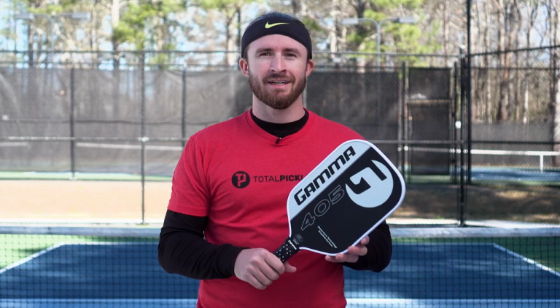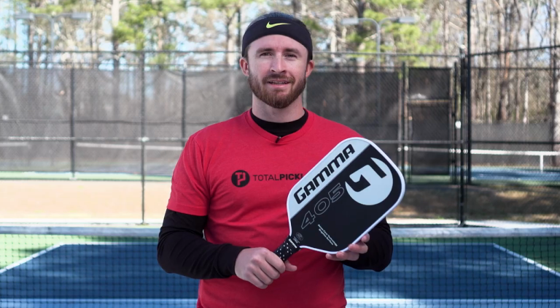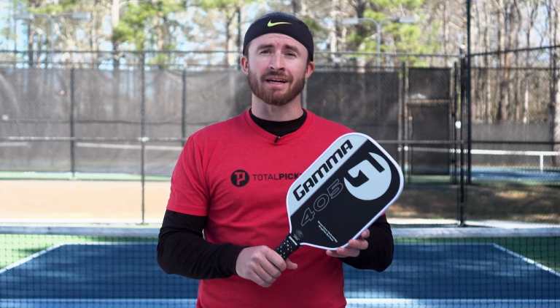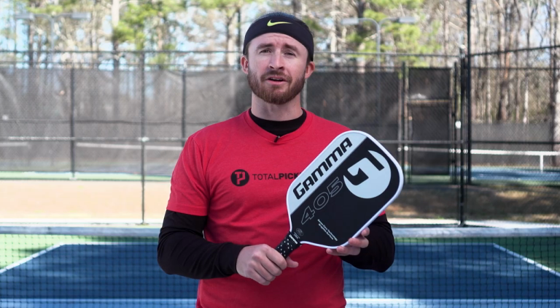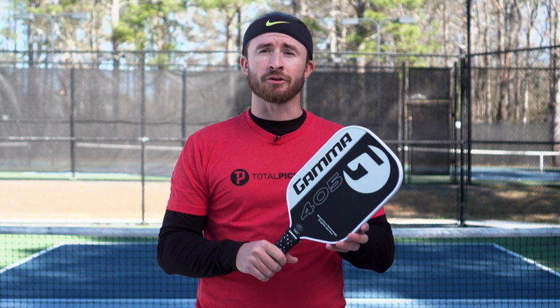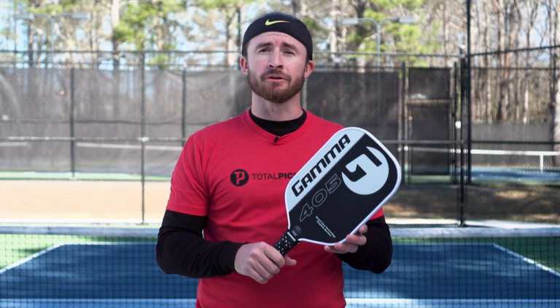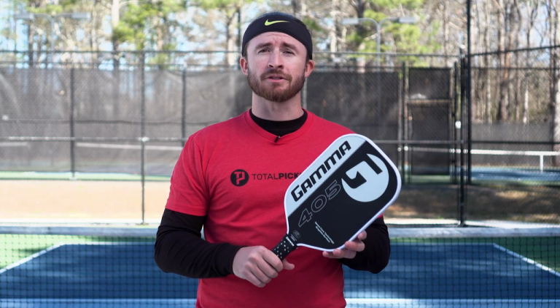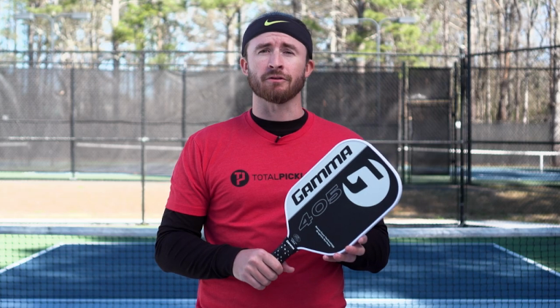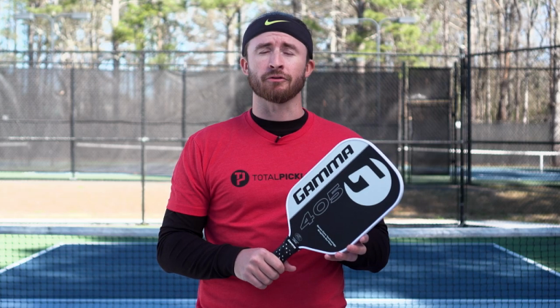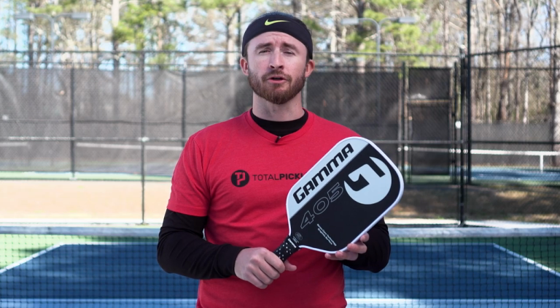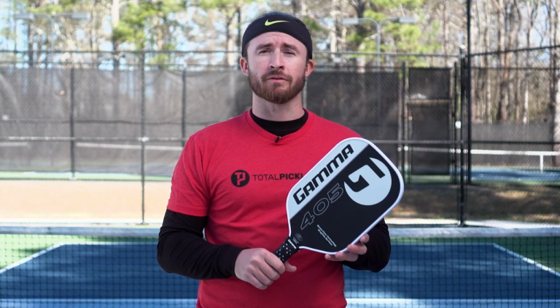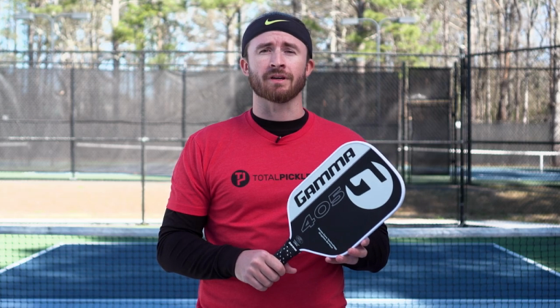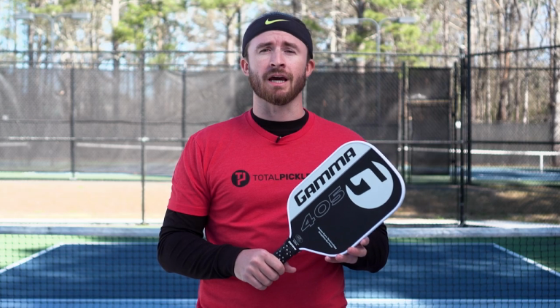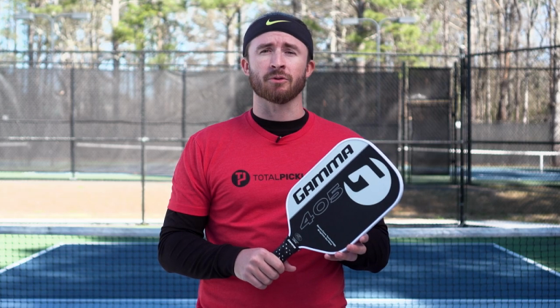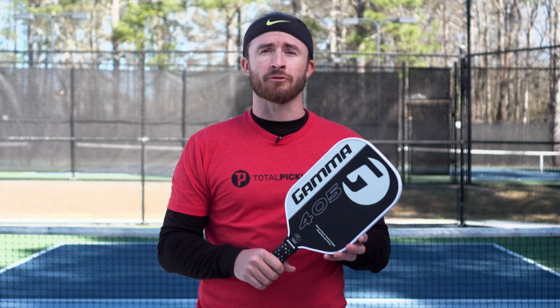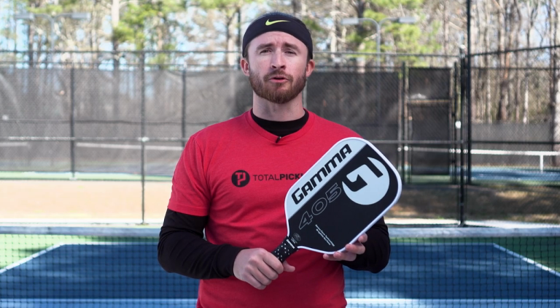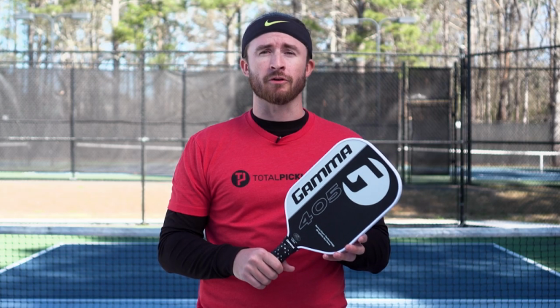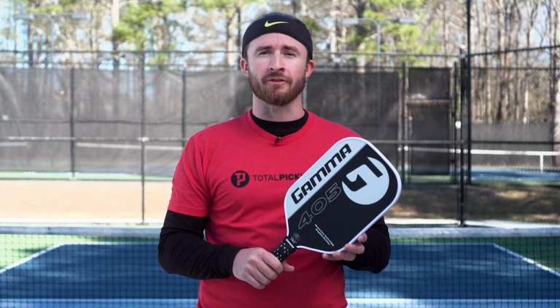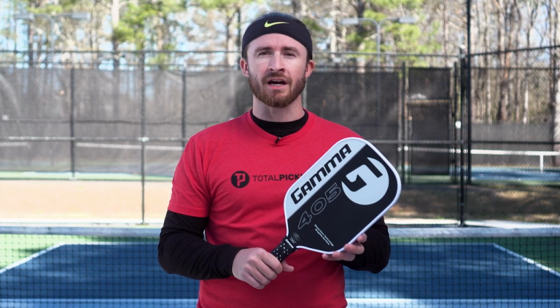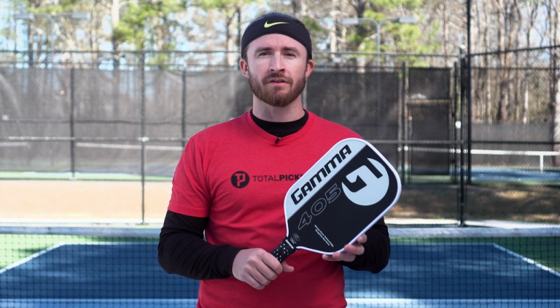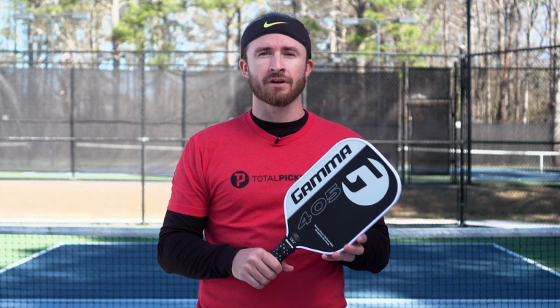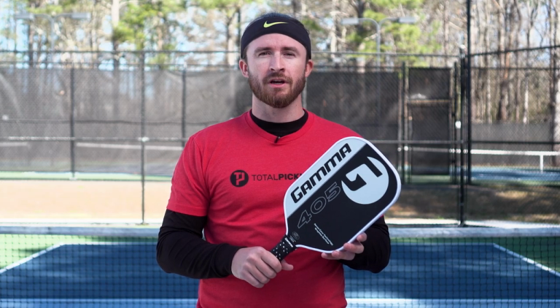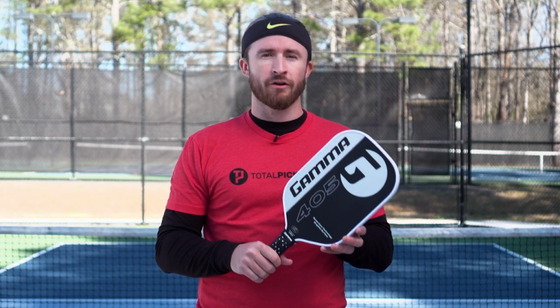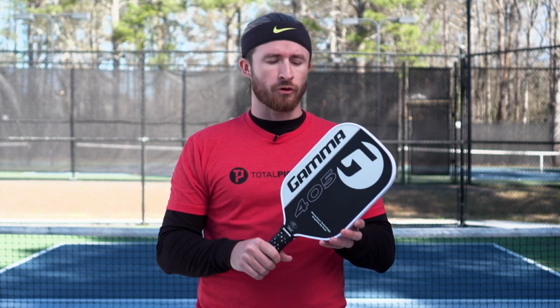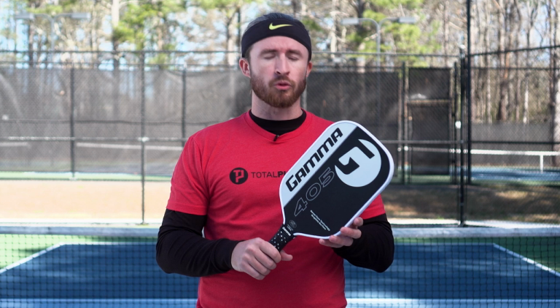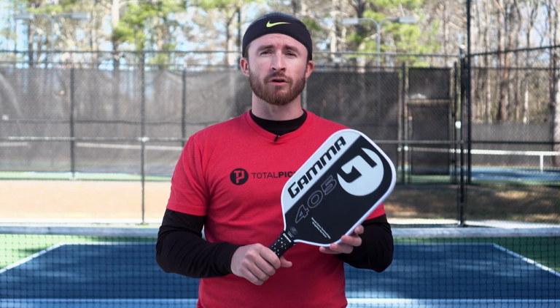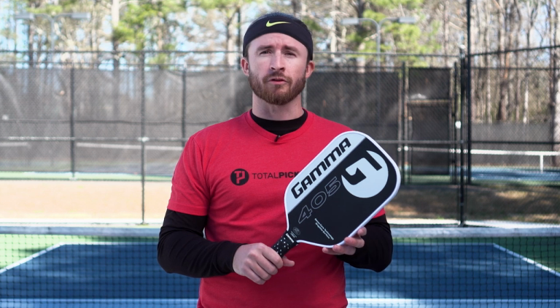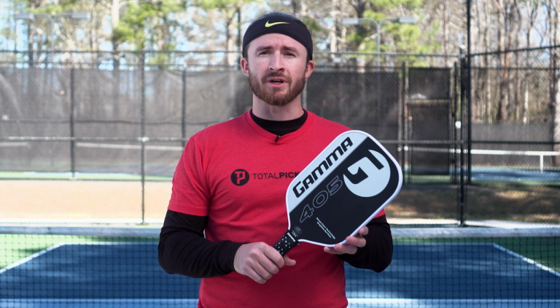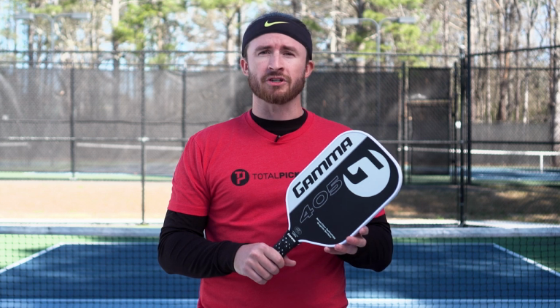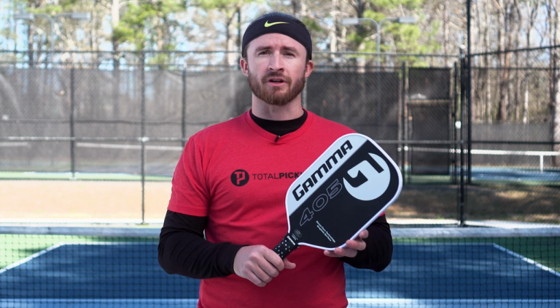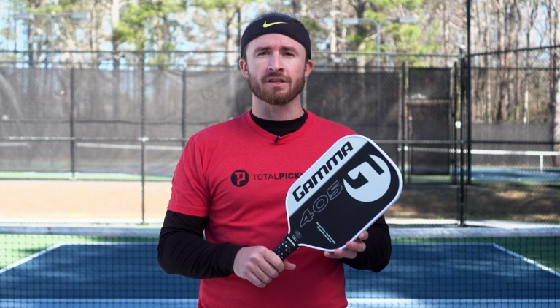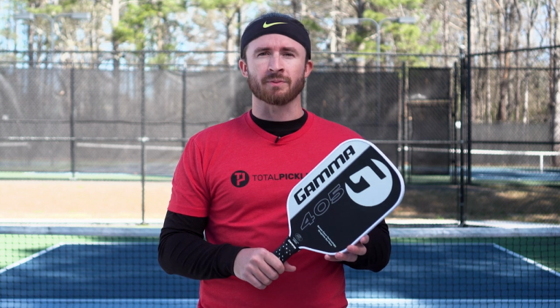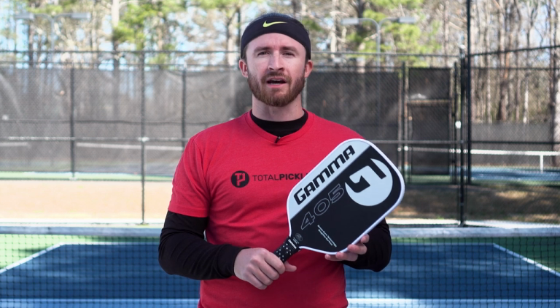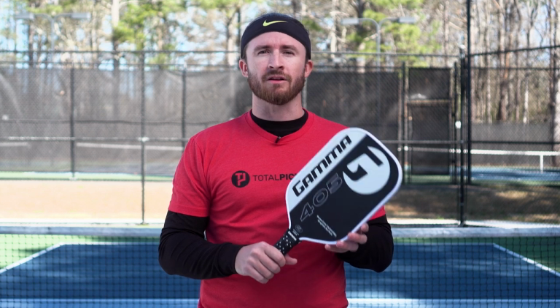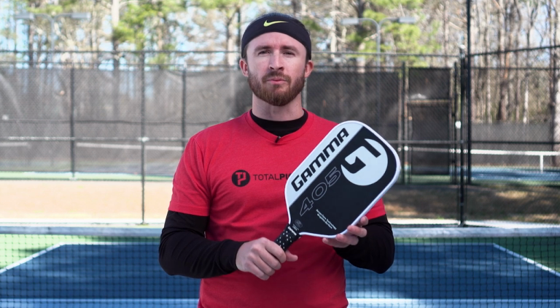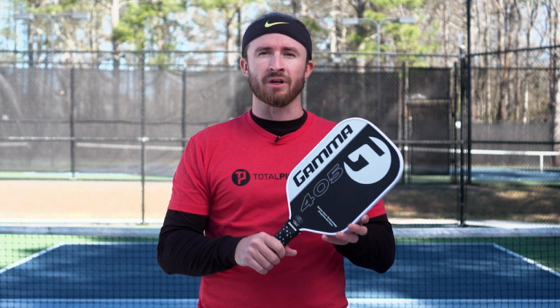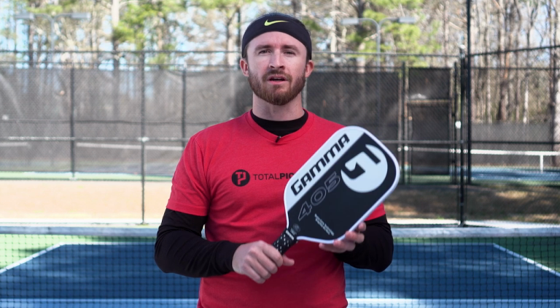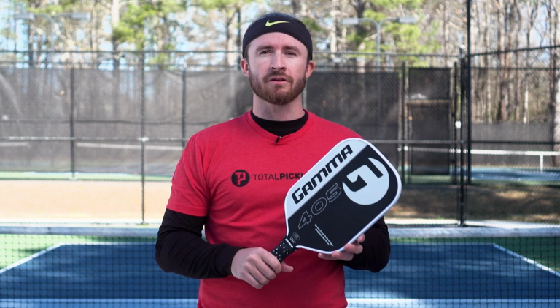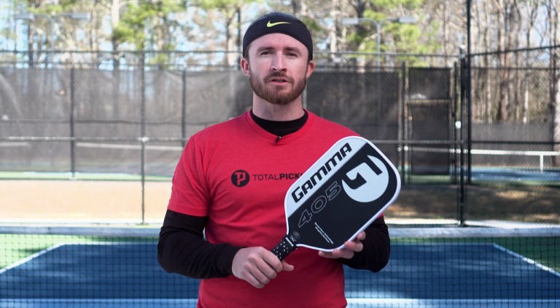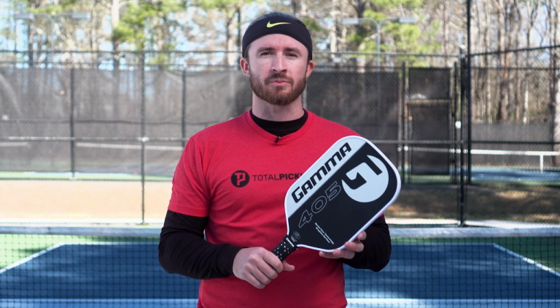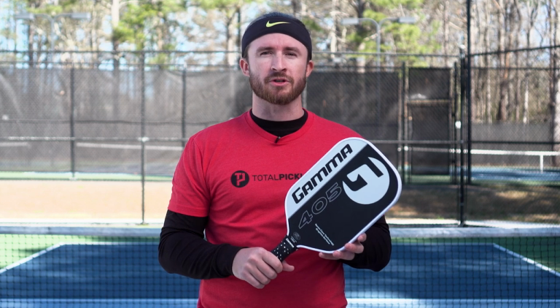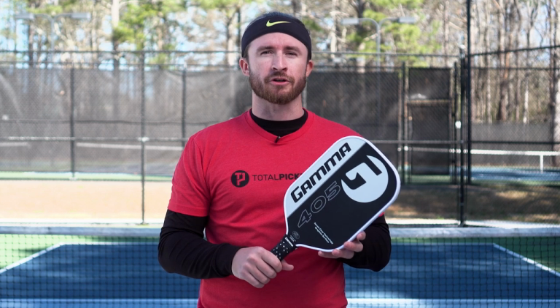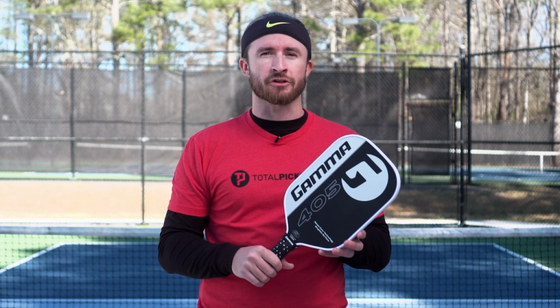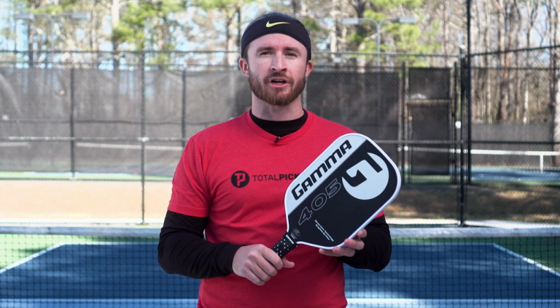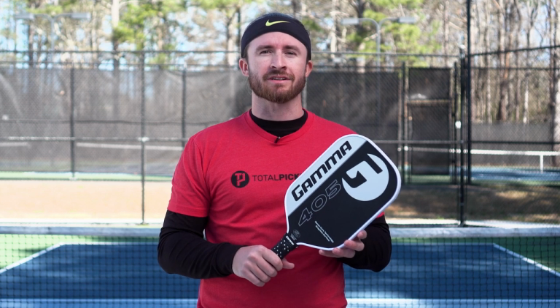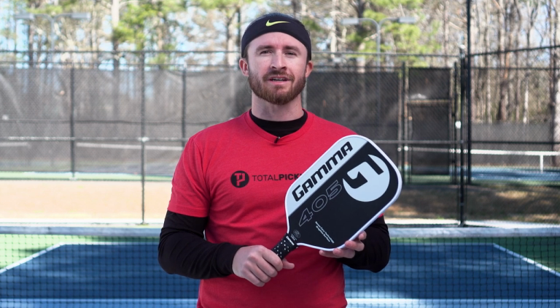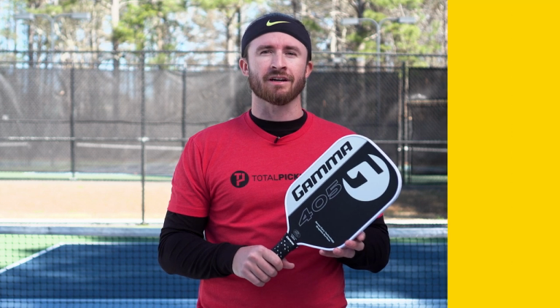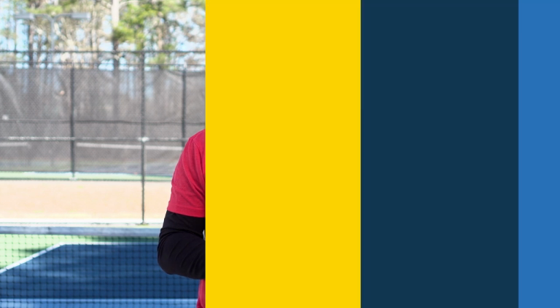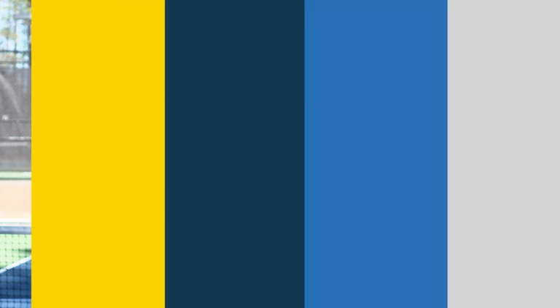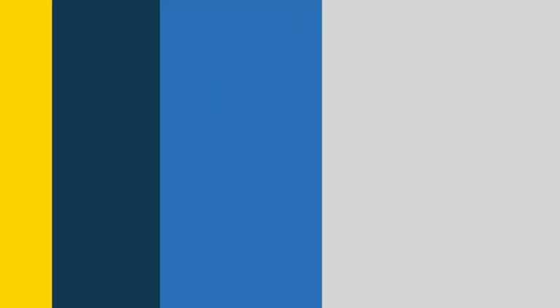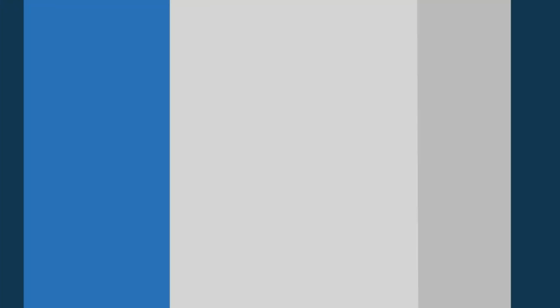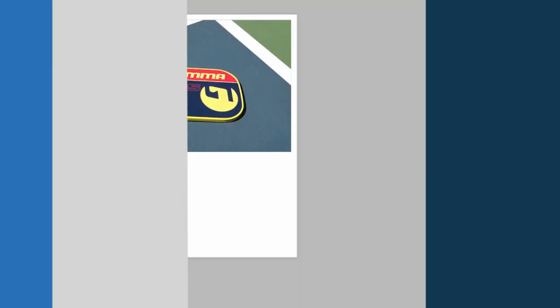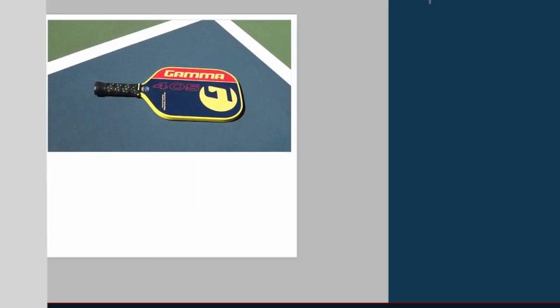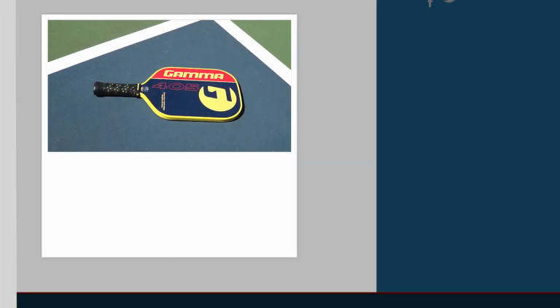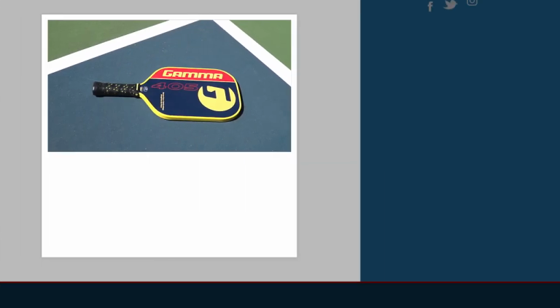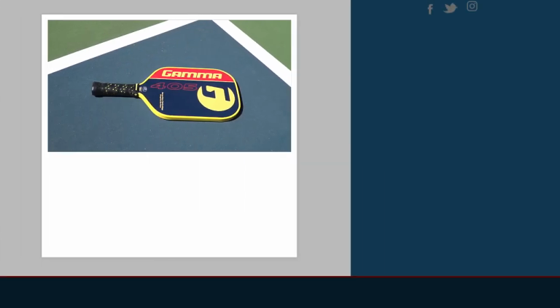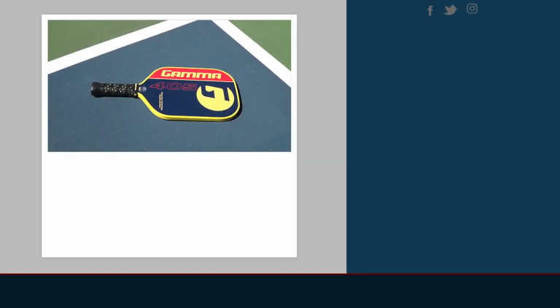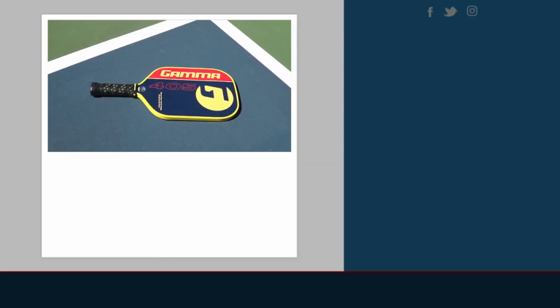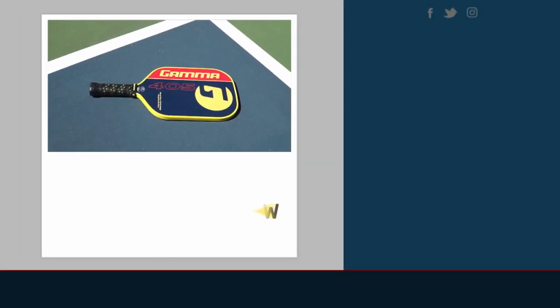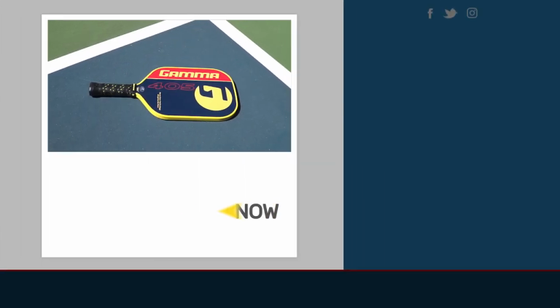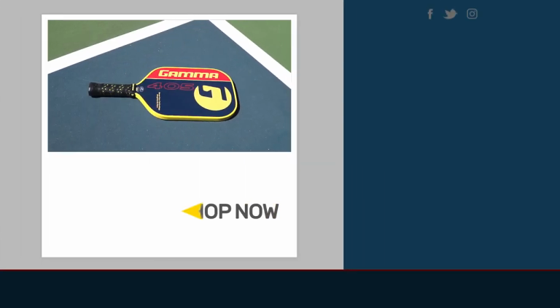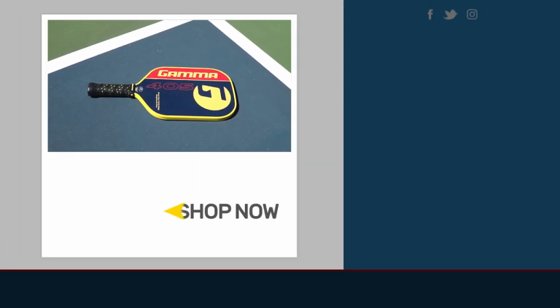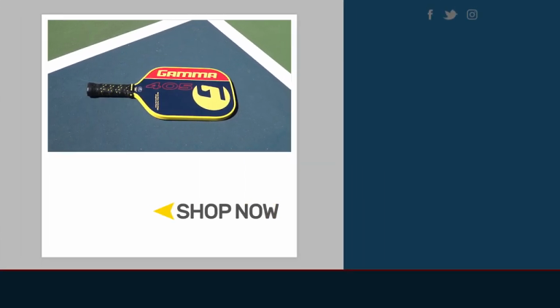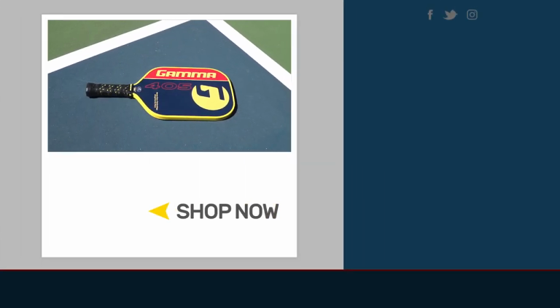That concludes our review of the Gamma 405. For more information on this paddle and many others, be sure to check us out at TotalPickleball.com. Thanks for watching.